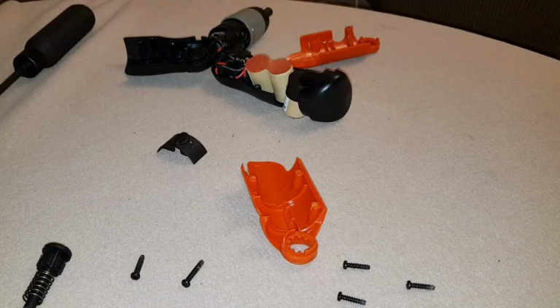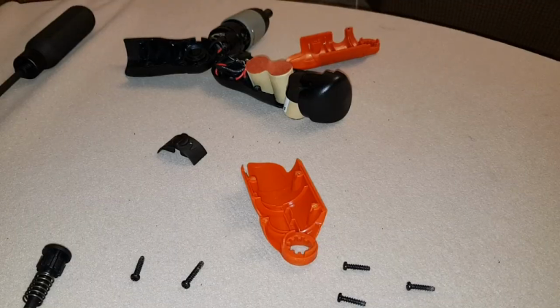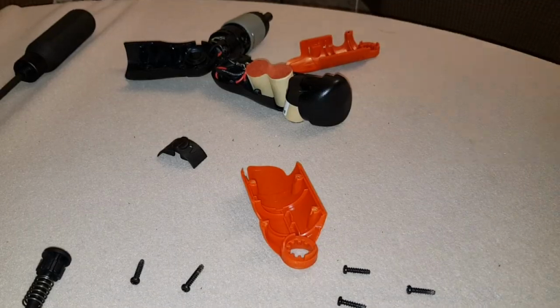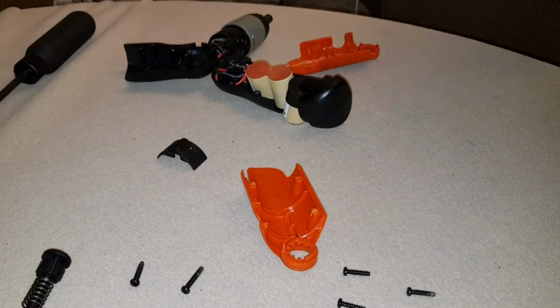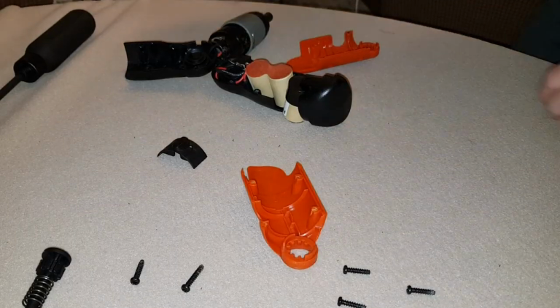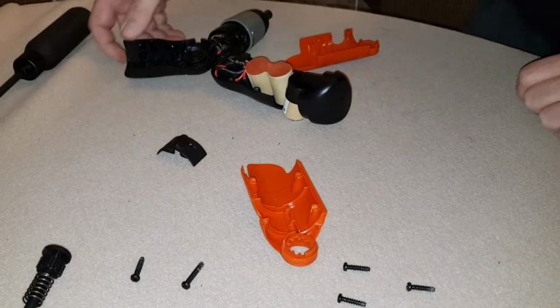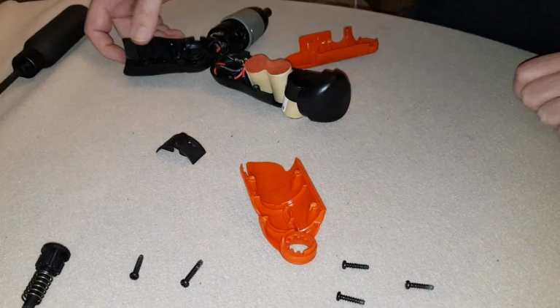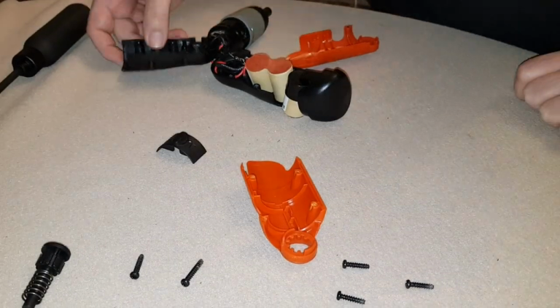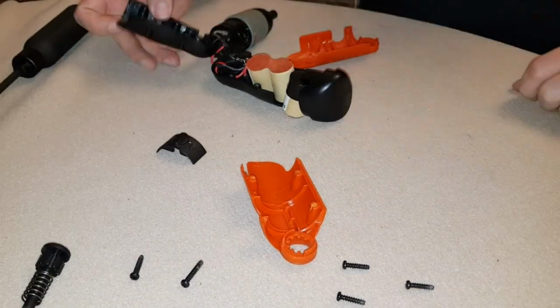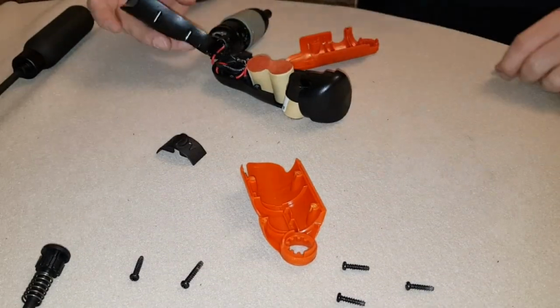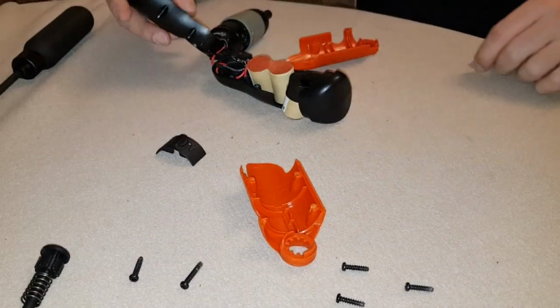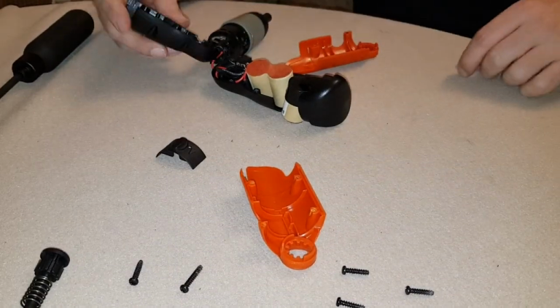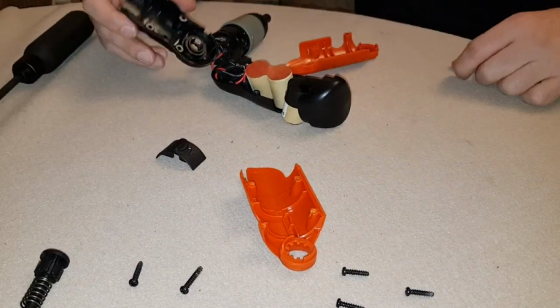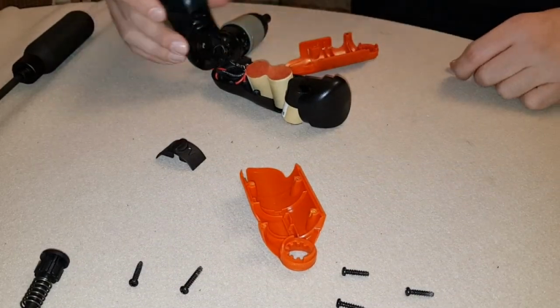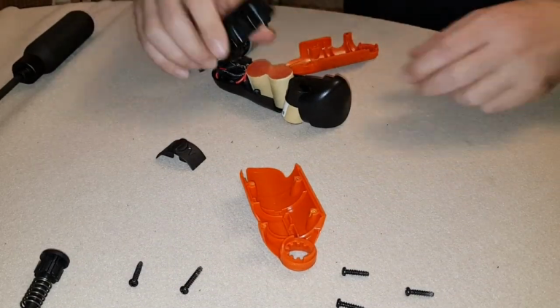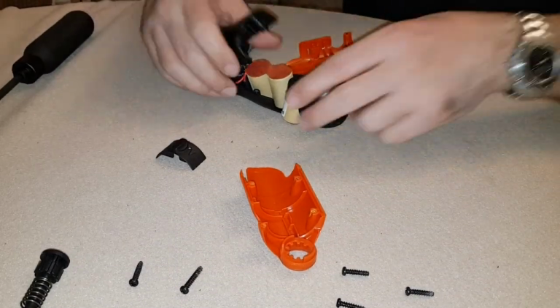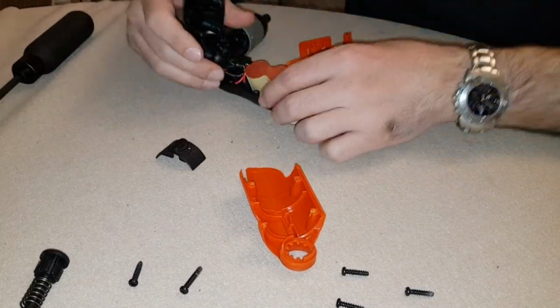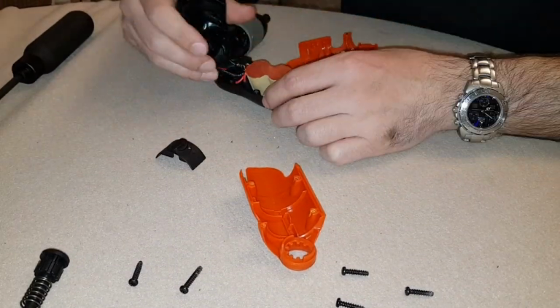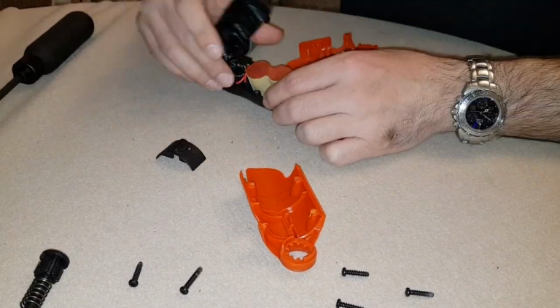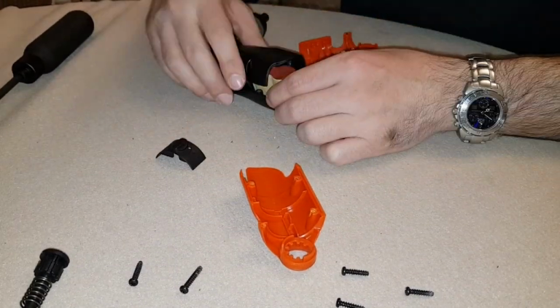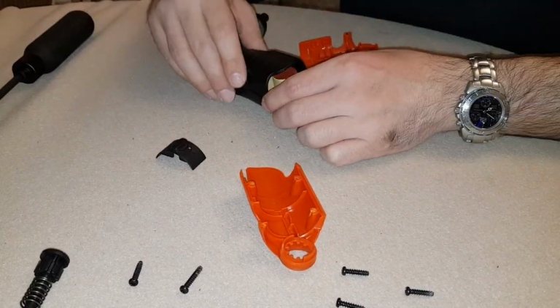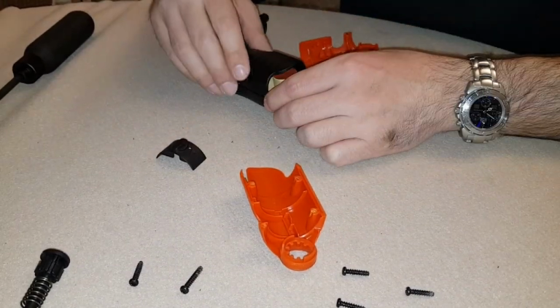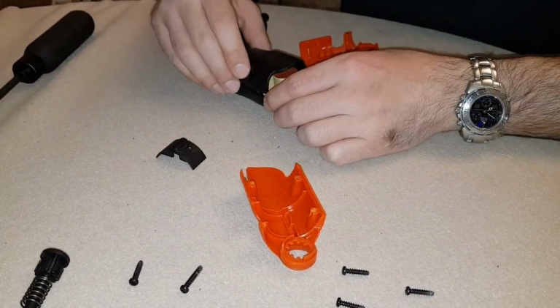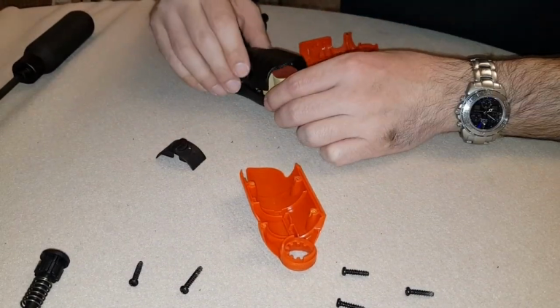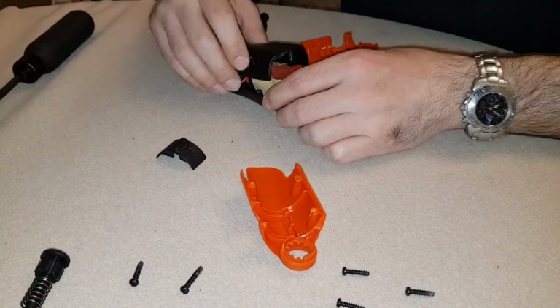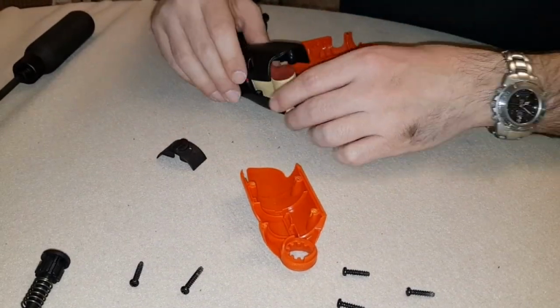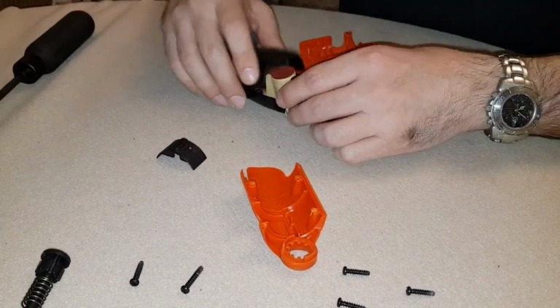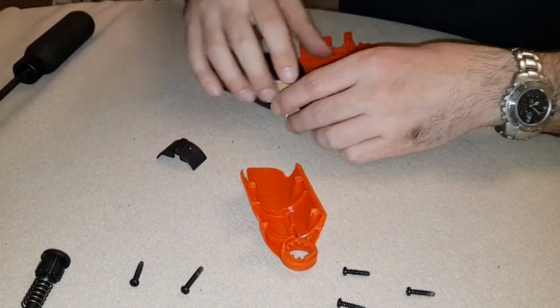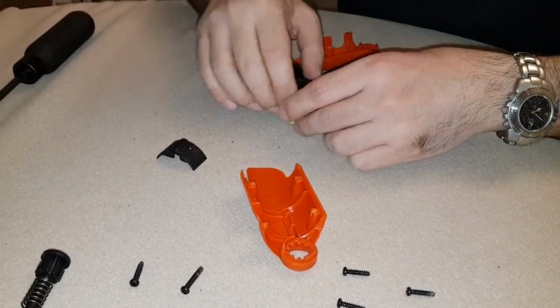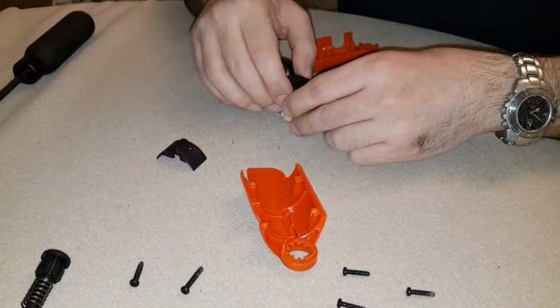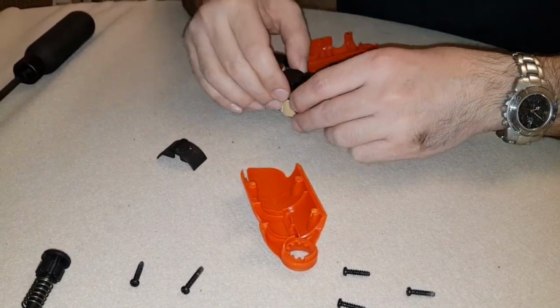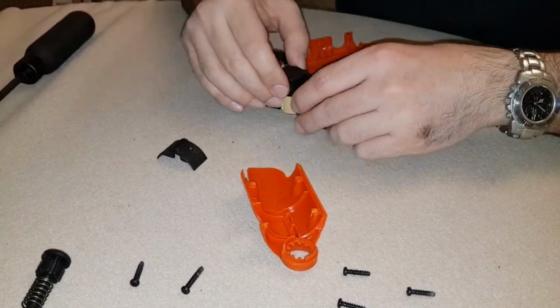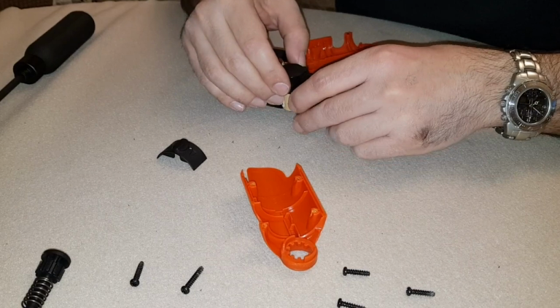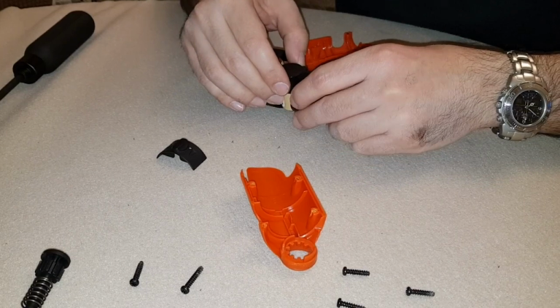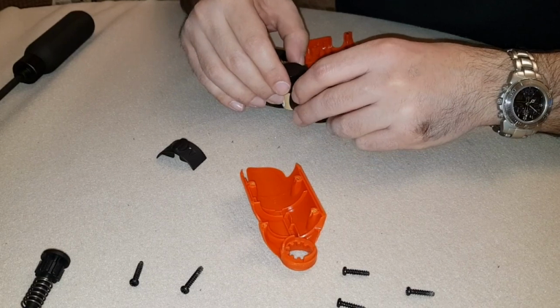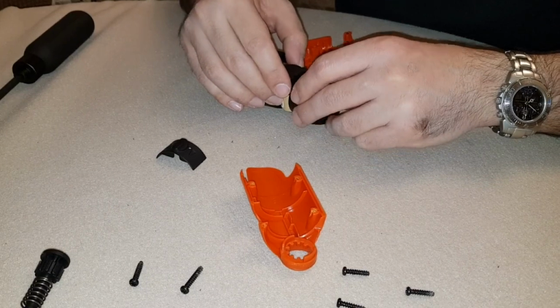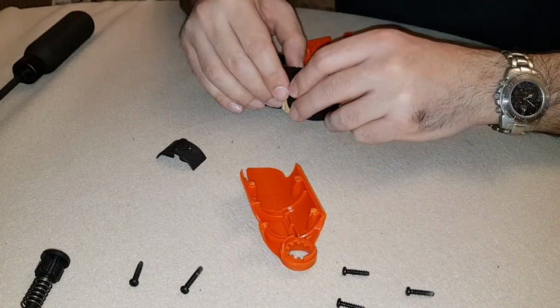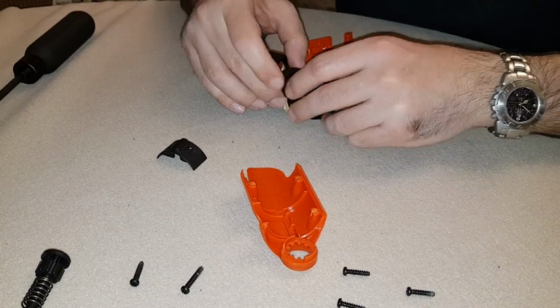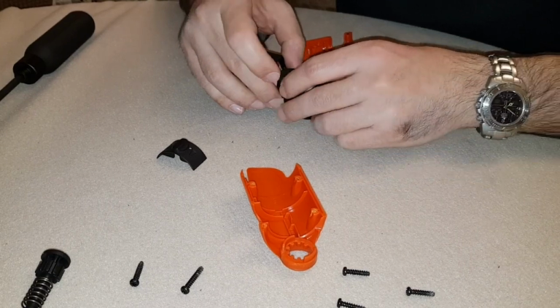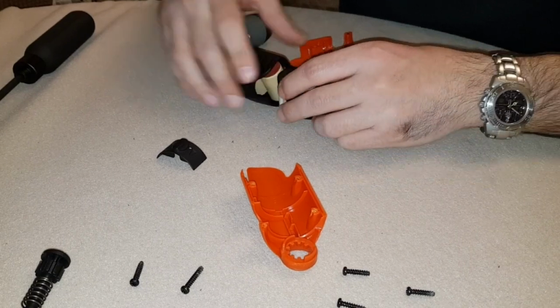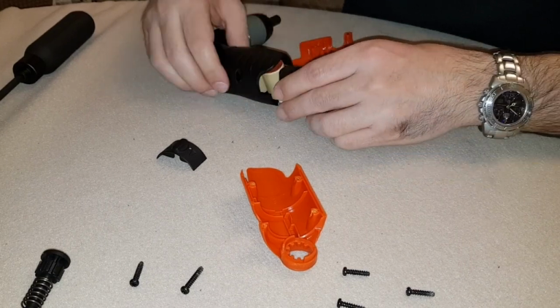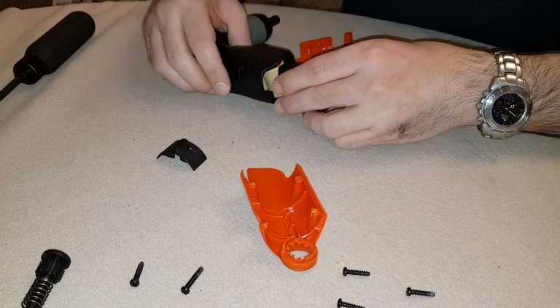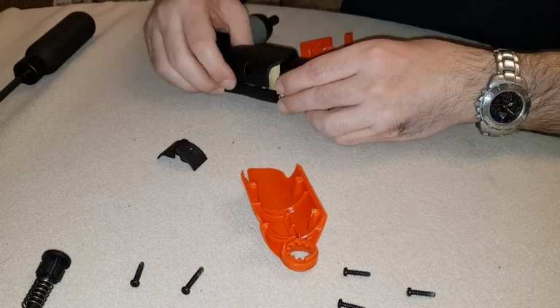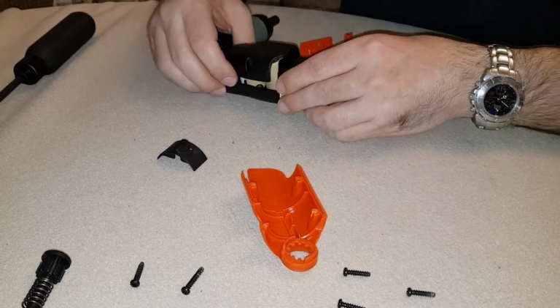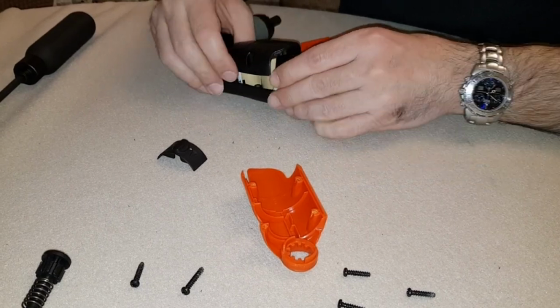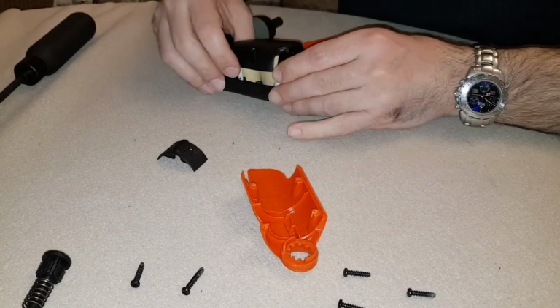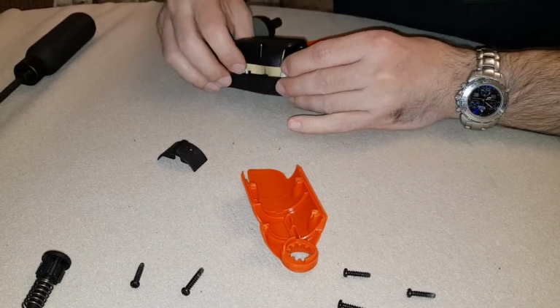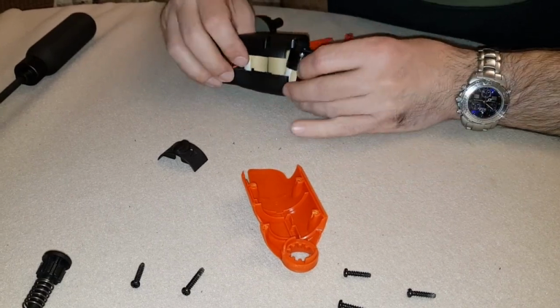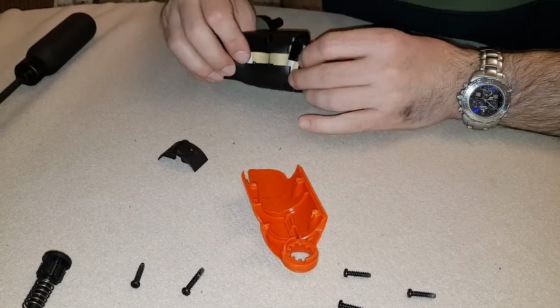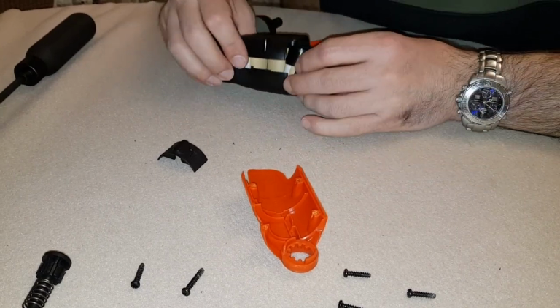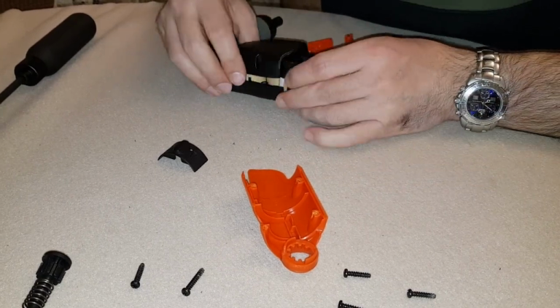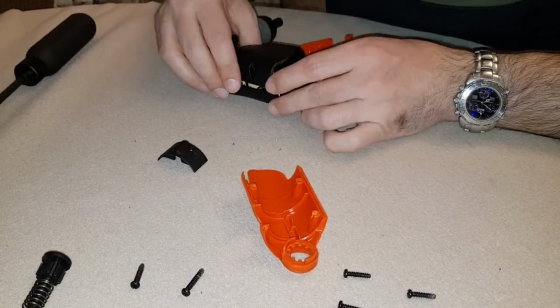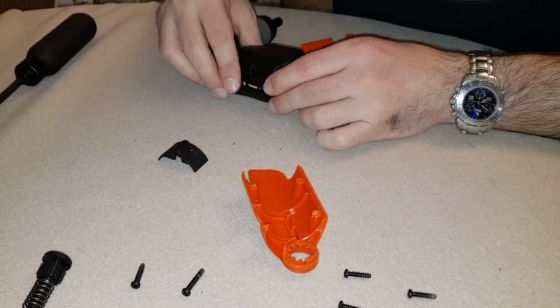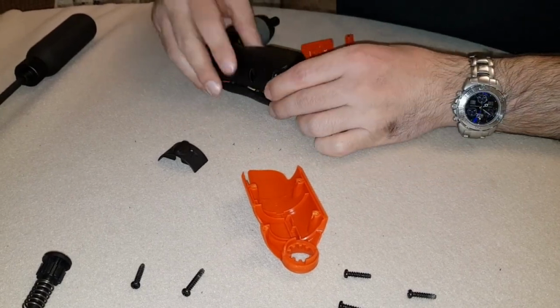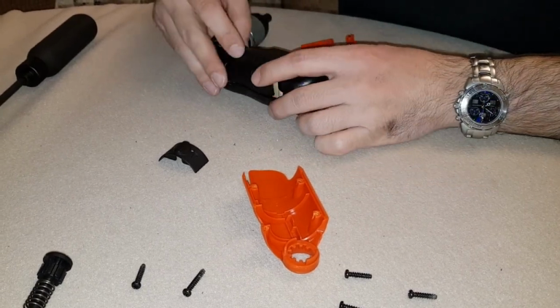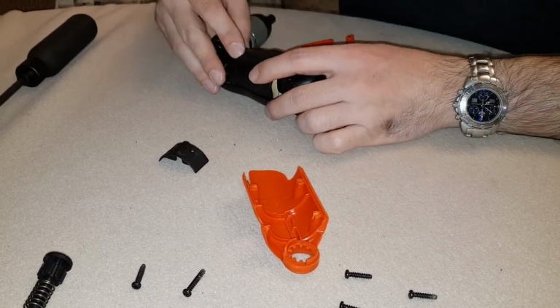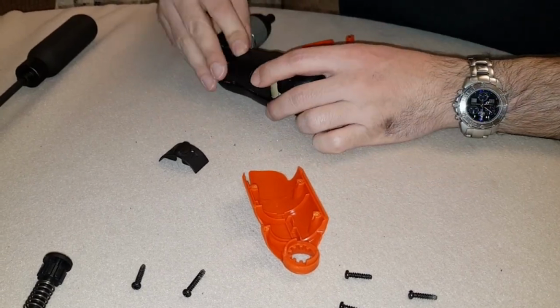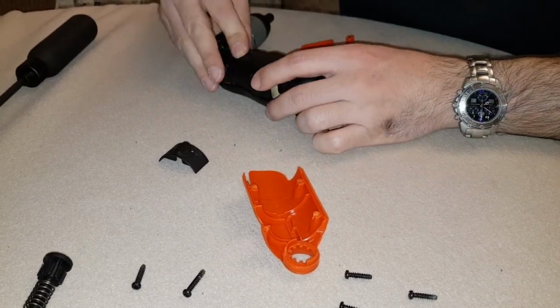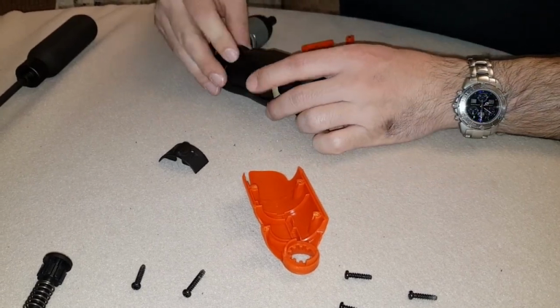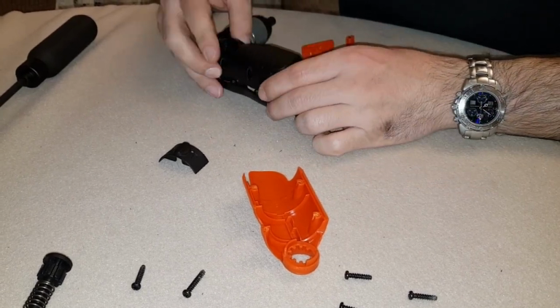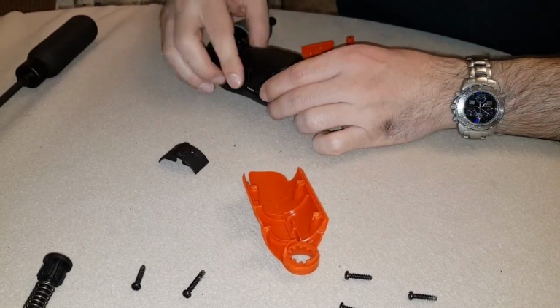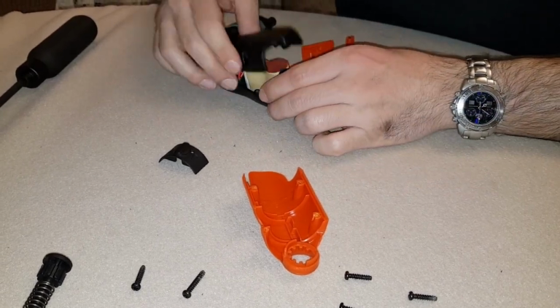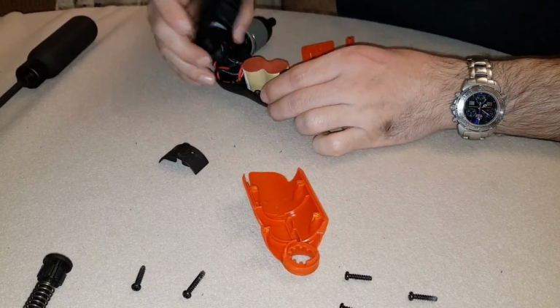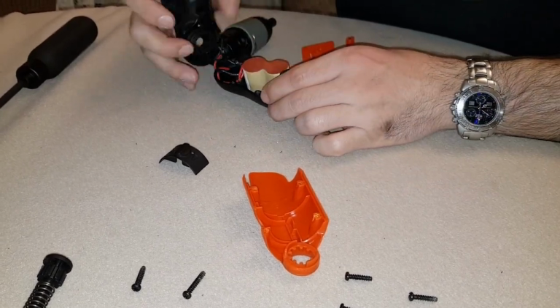Assembly is the reverse process of disassembly. It takes a bit of care to make sure all the components fit without a problem.